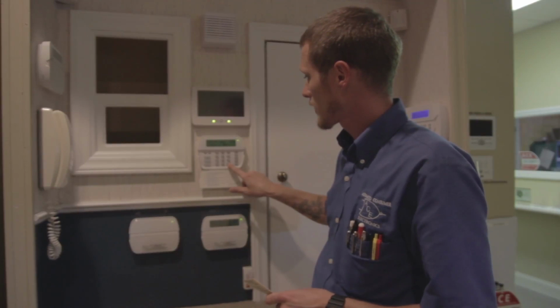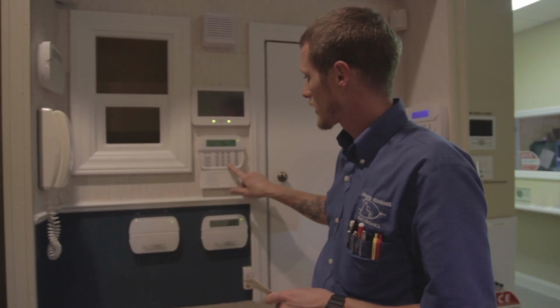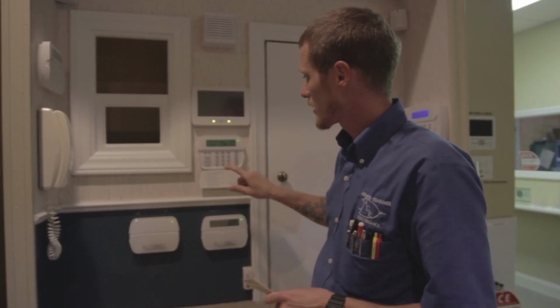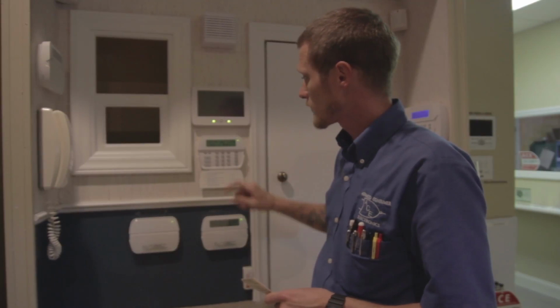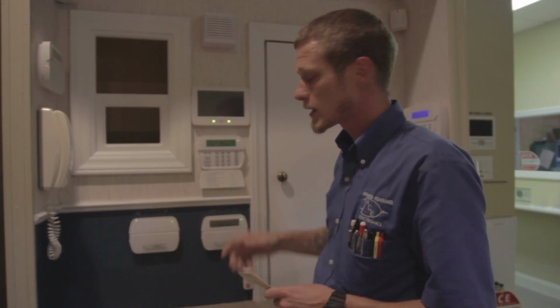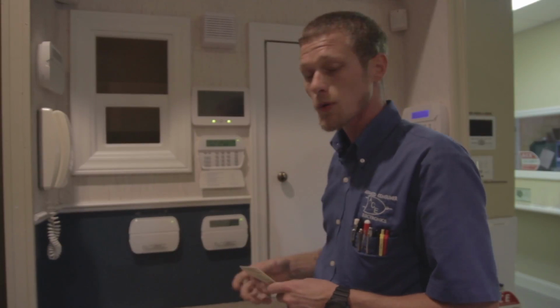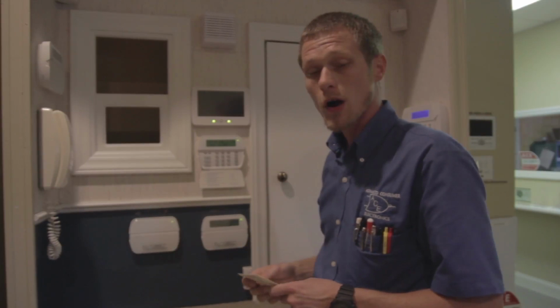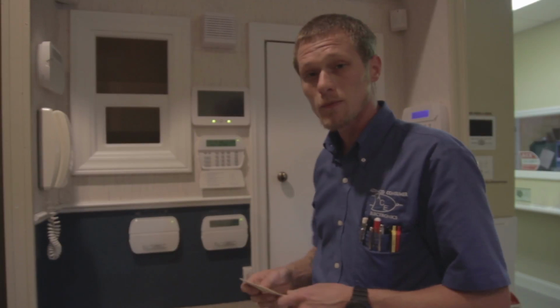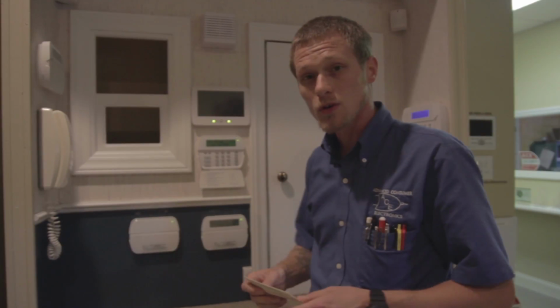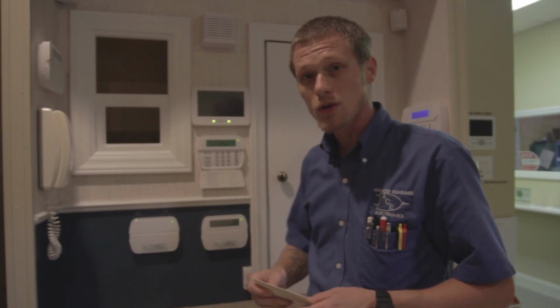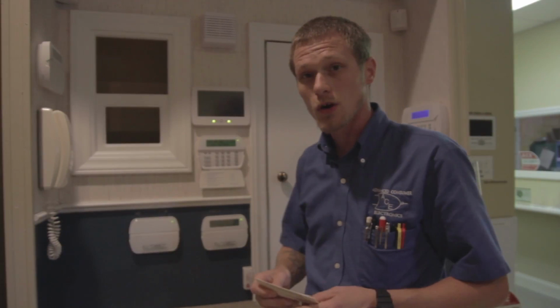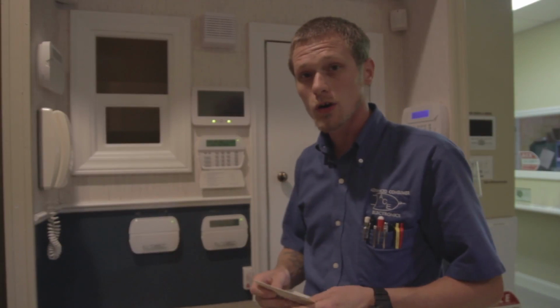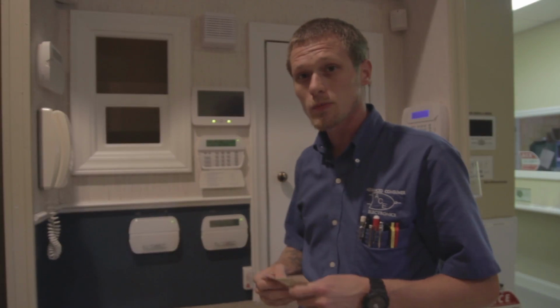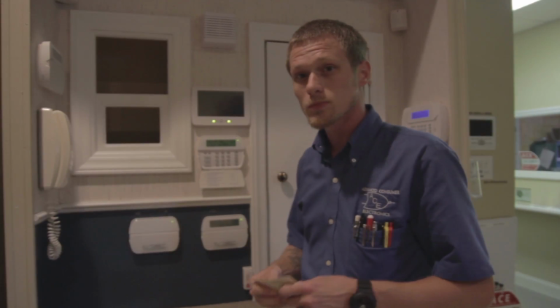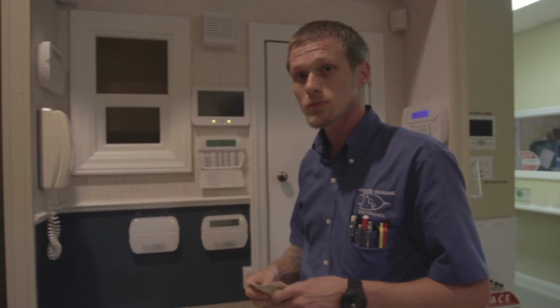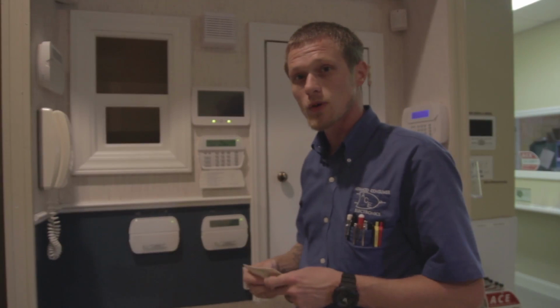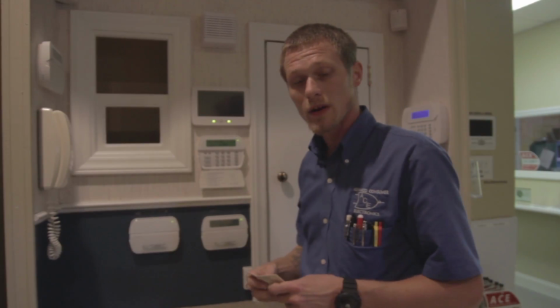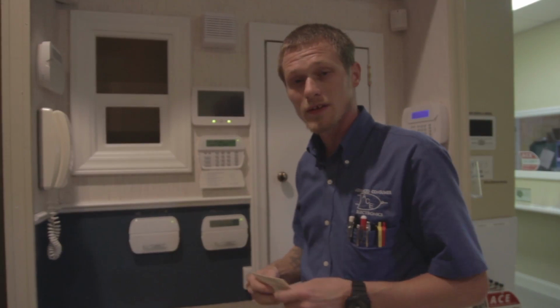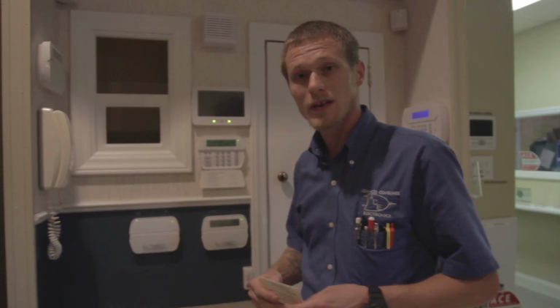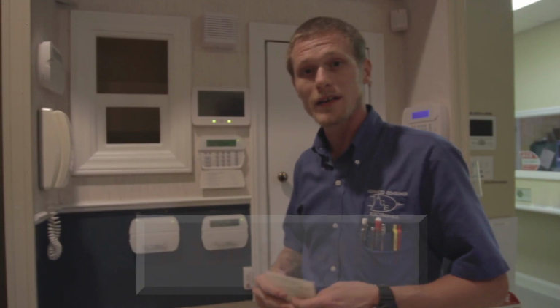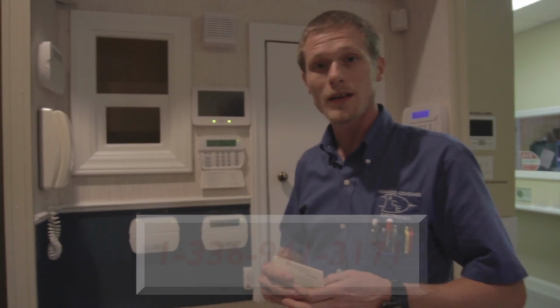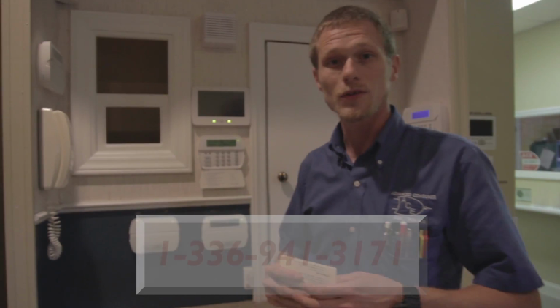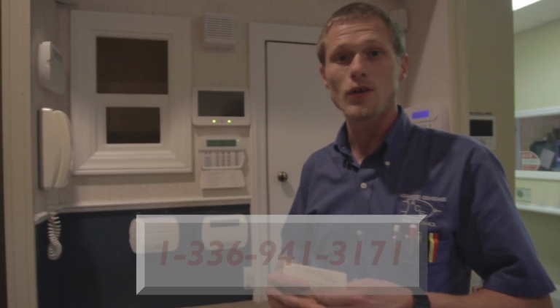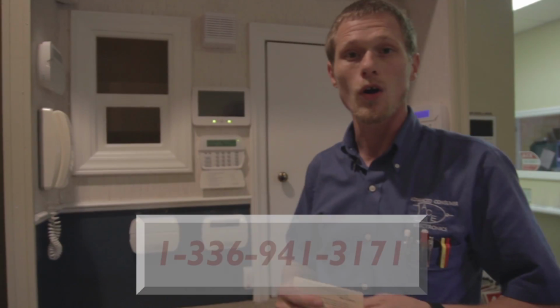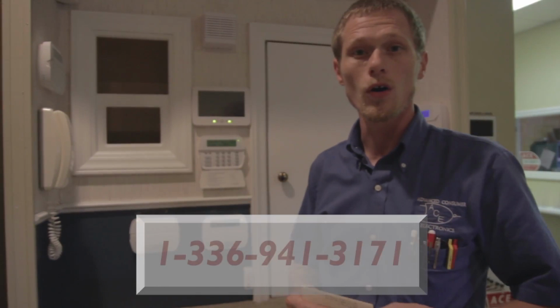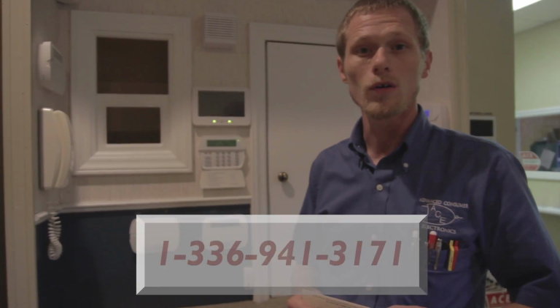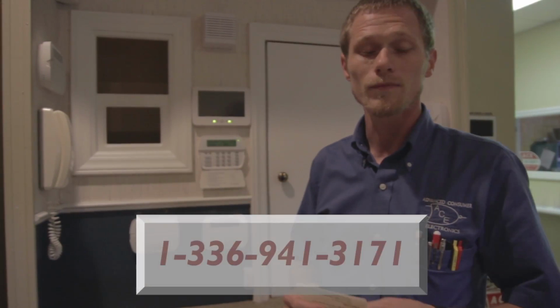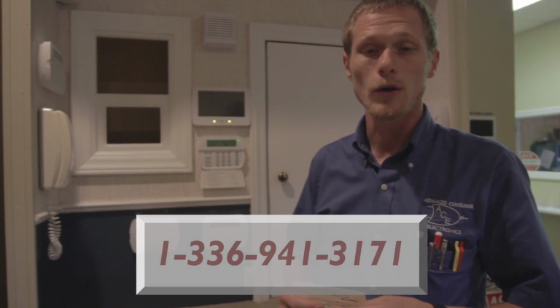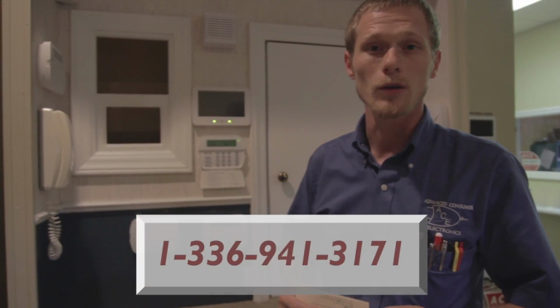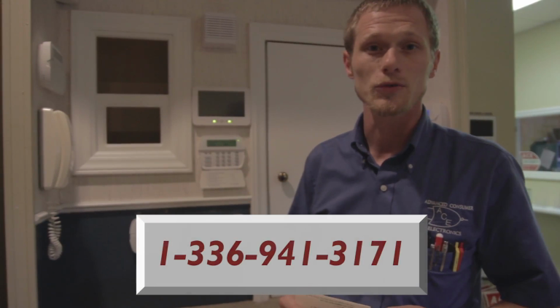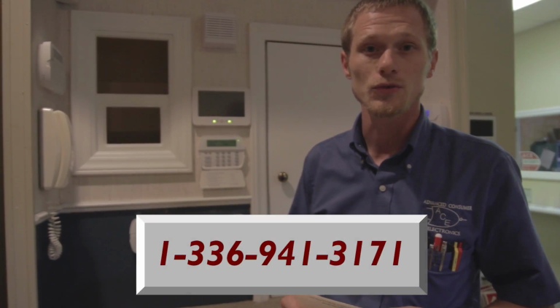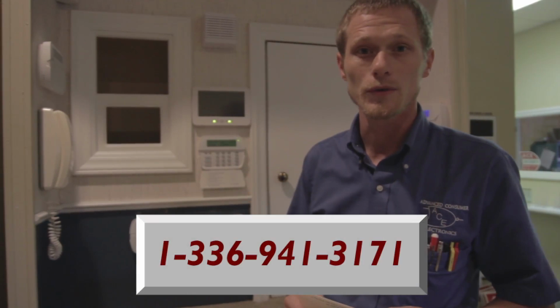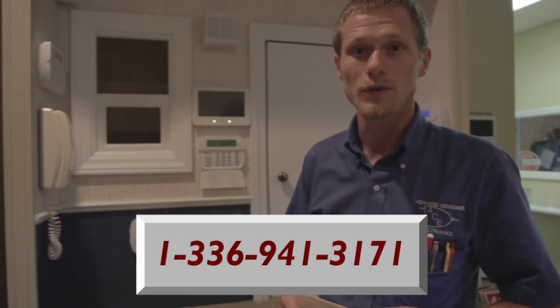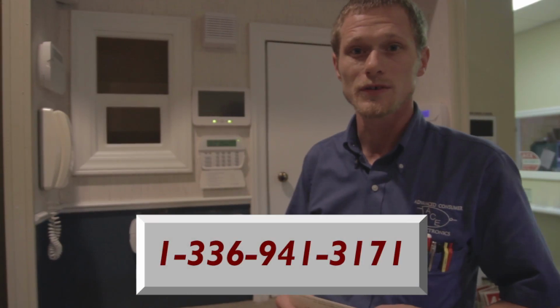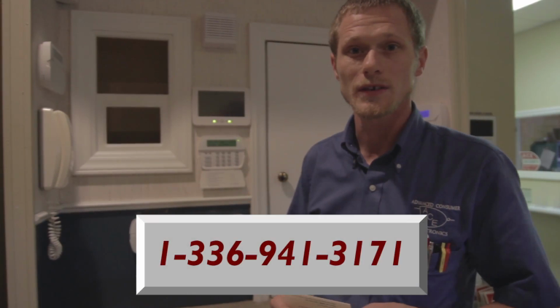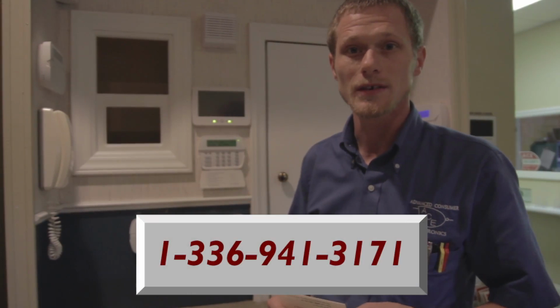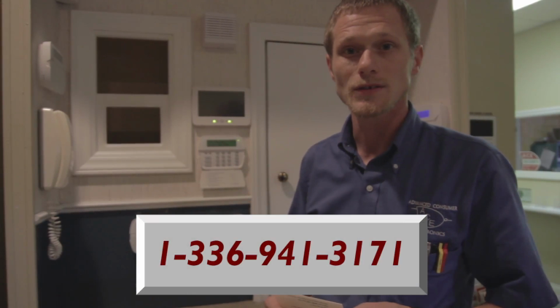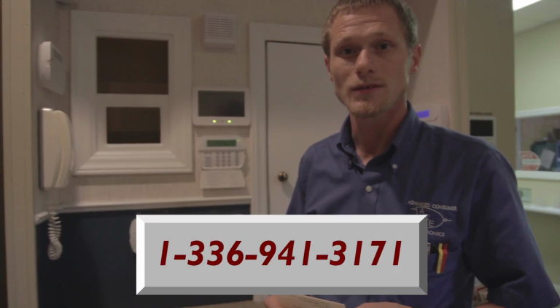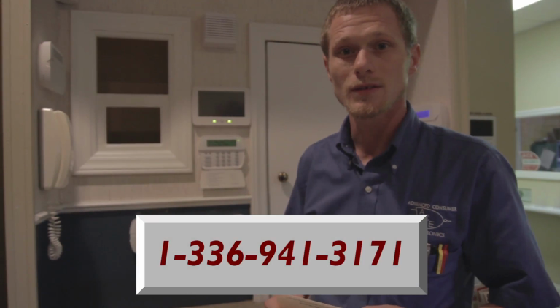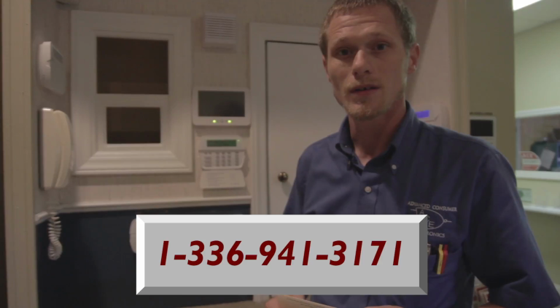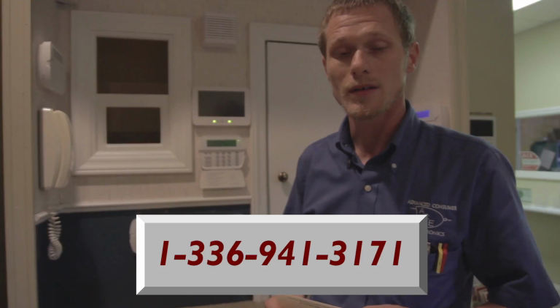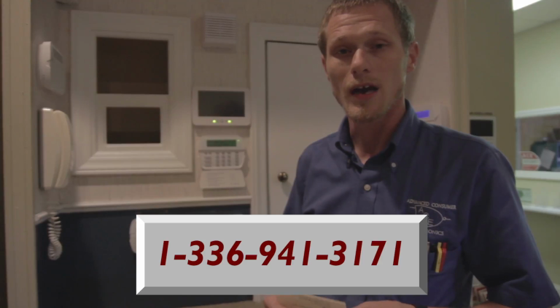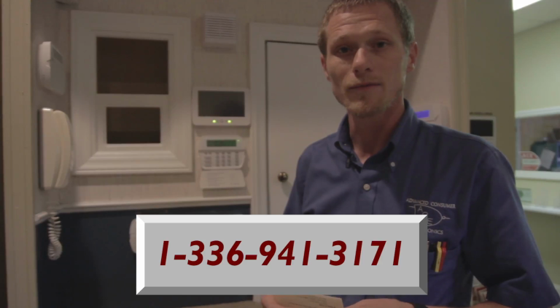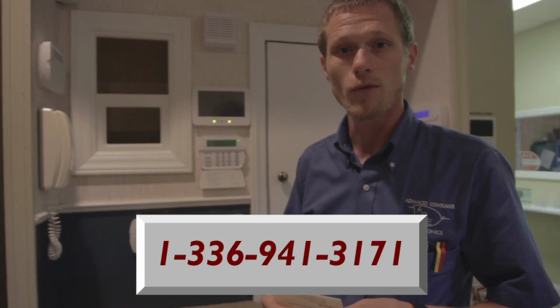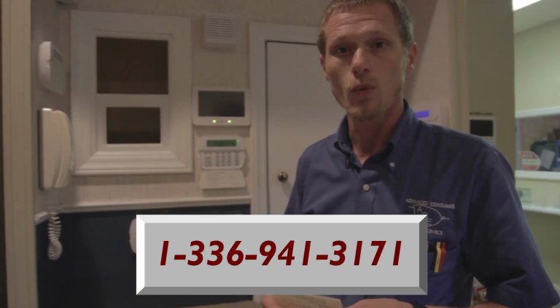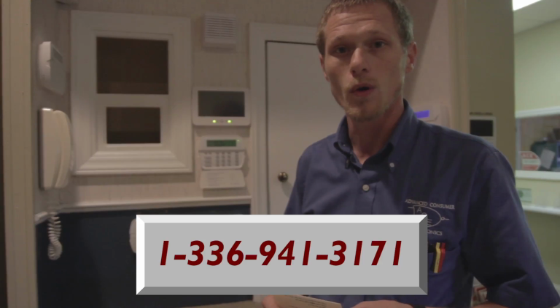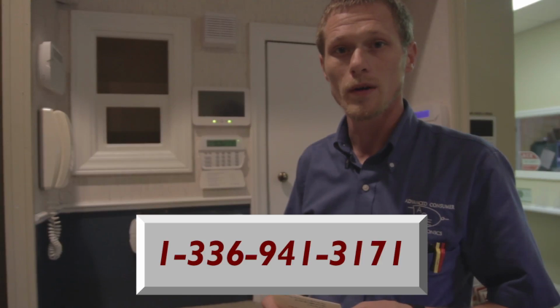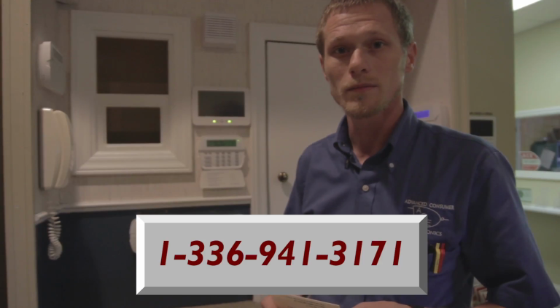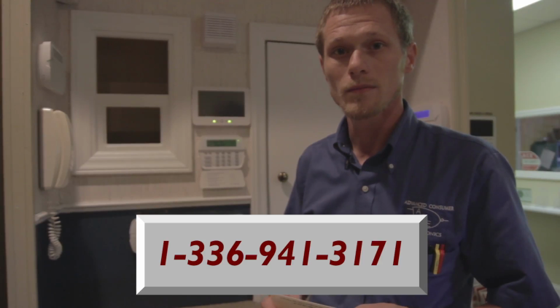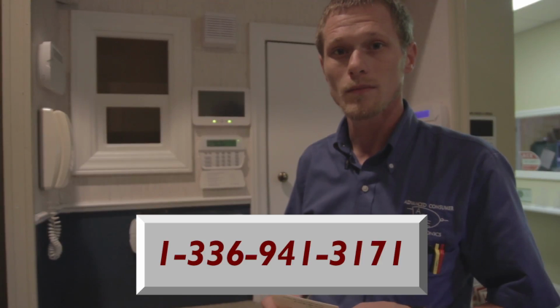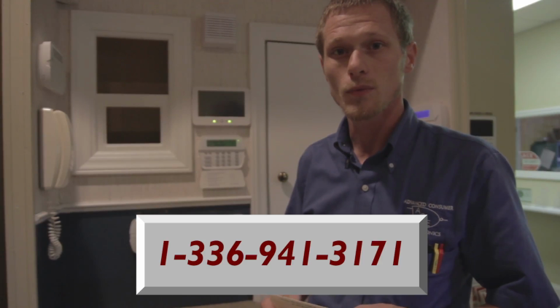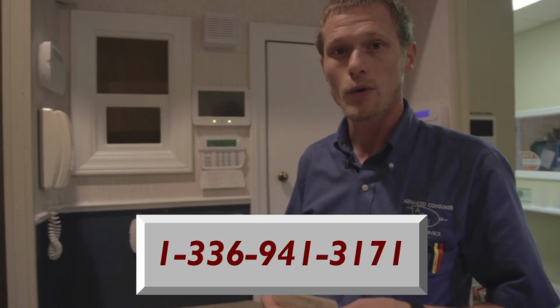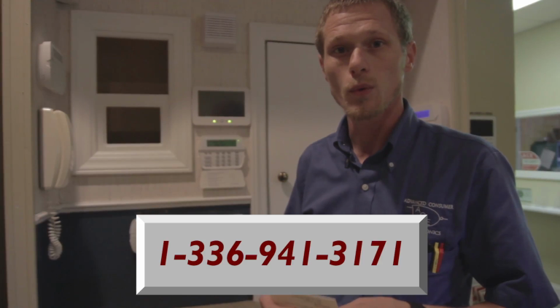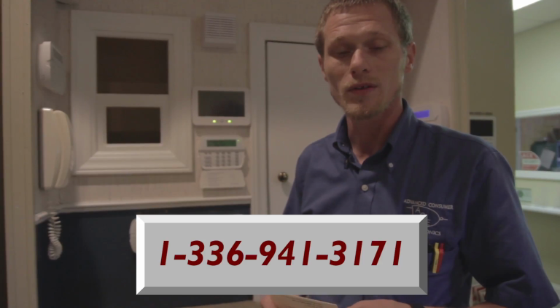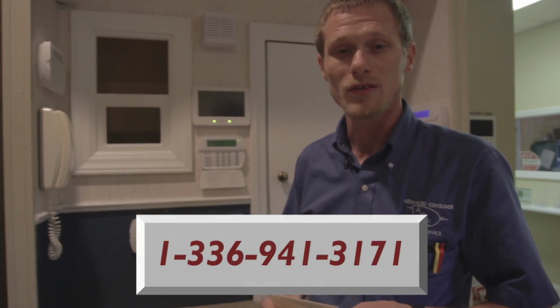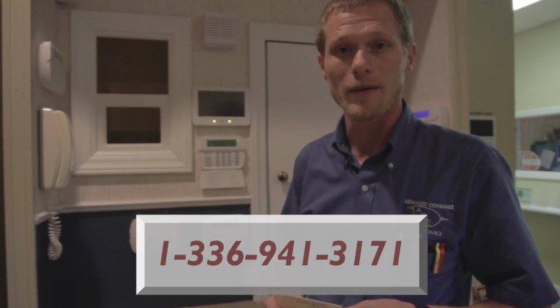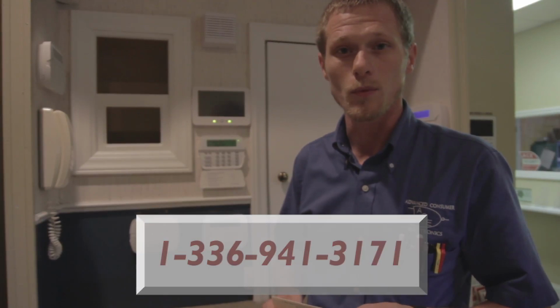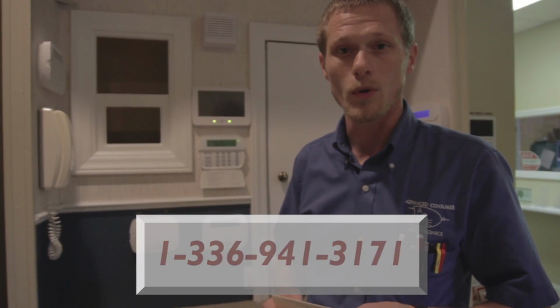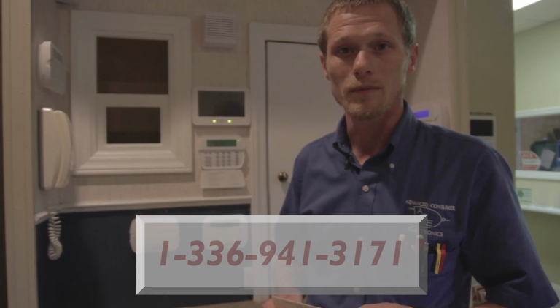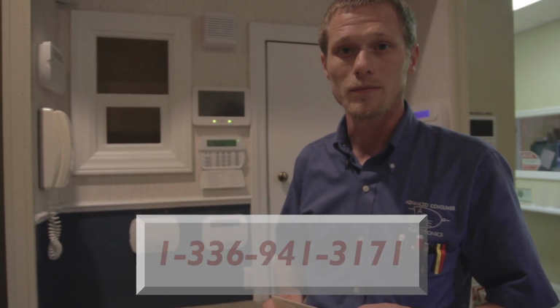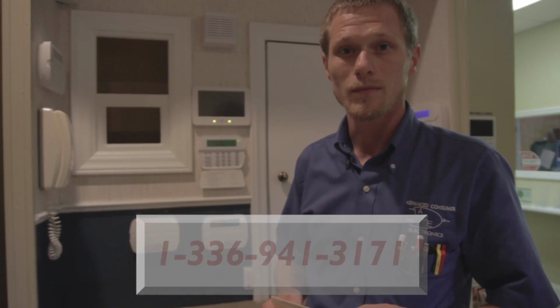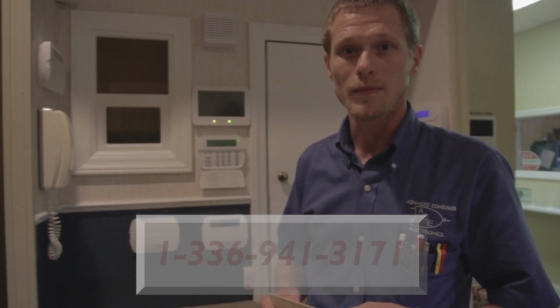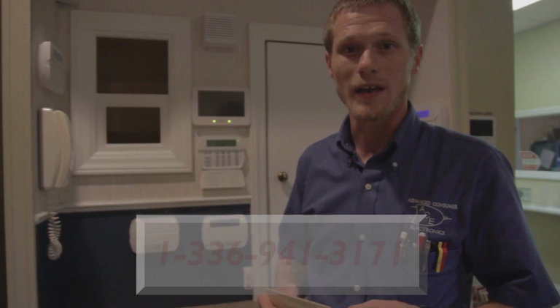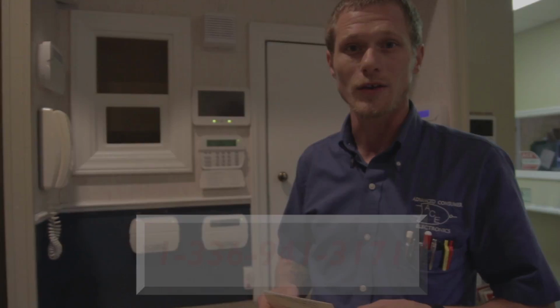If any problems occur, don't hesitate to give us a call. Phone number is 336-941-3171. Thank you.